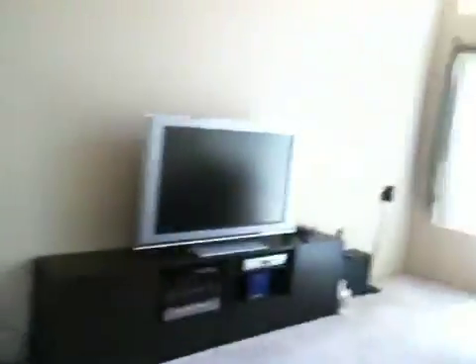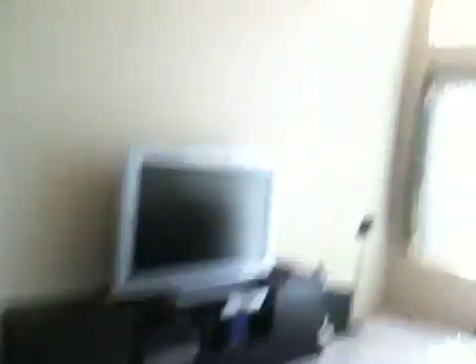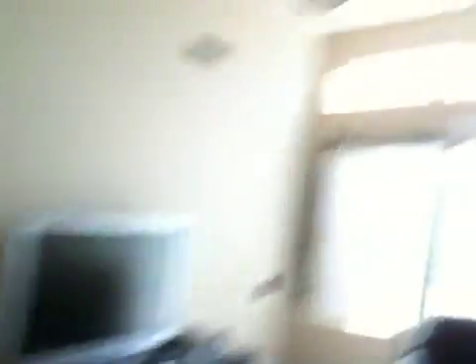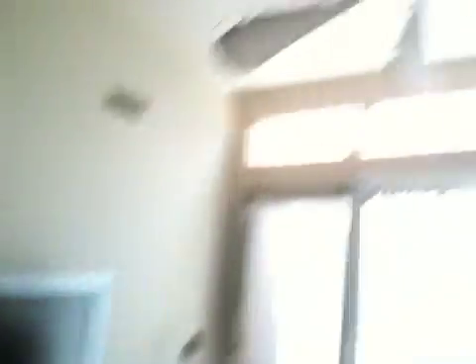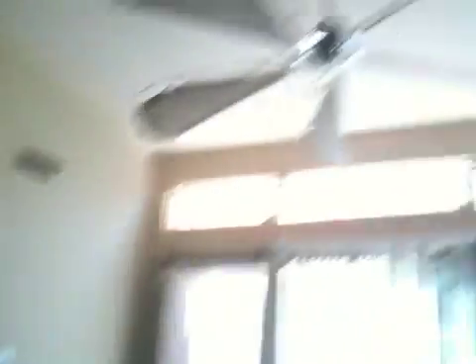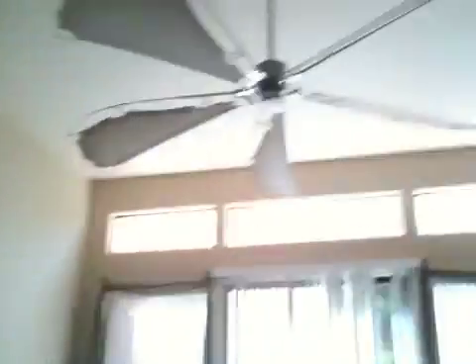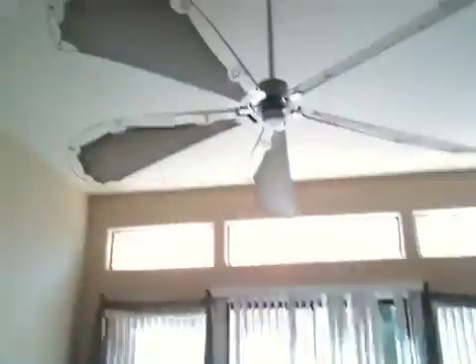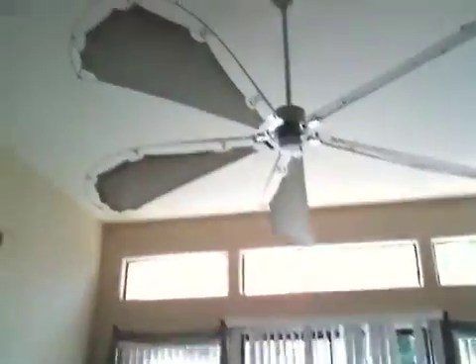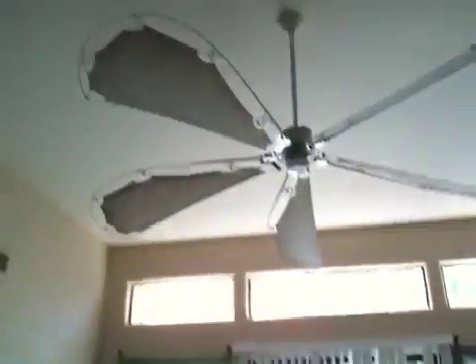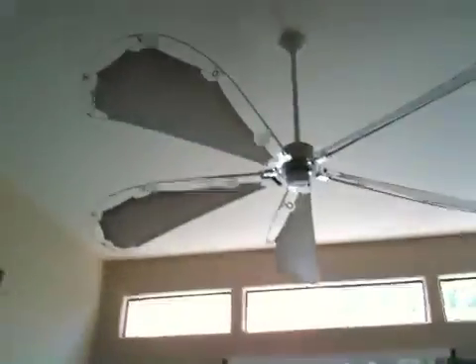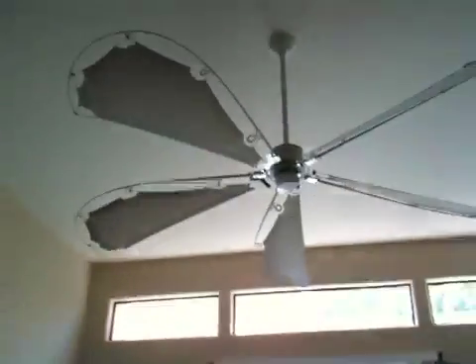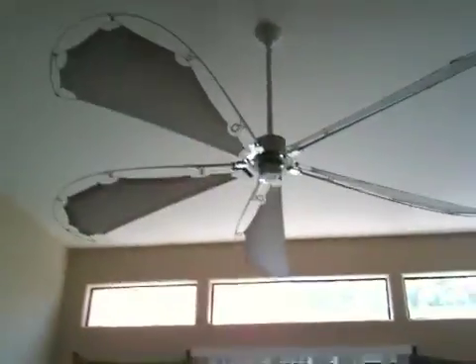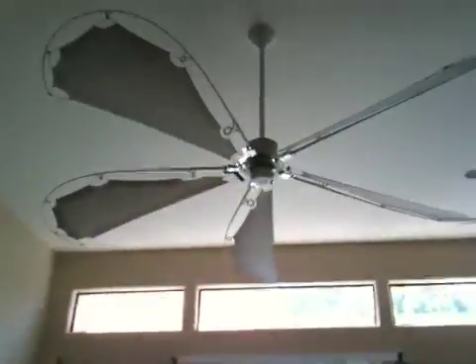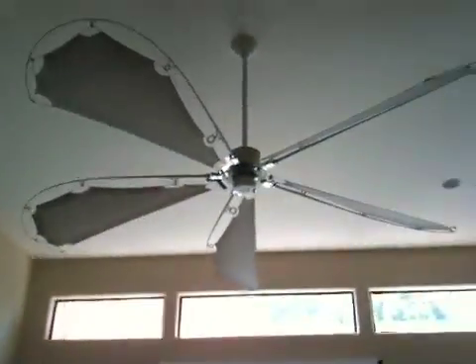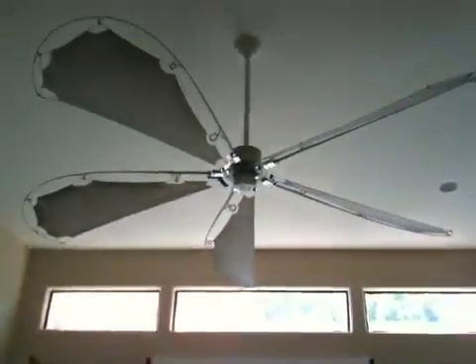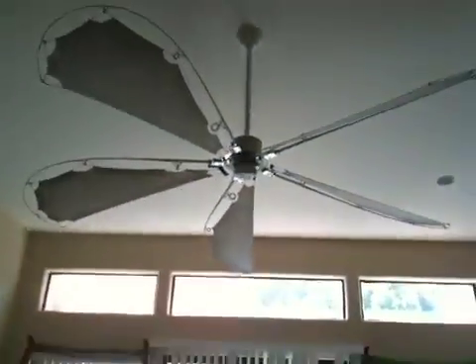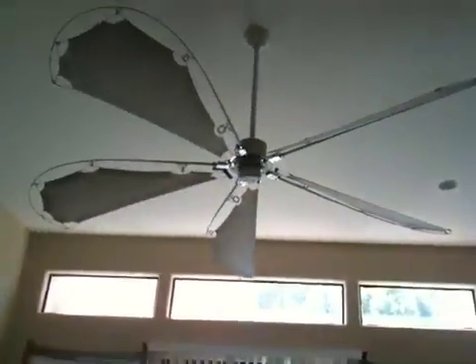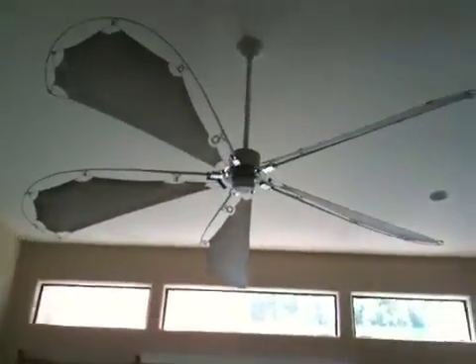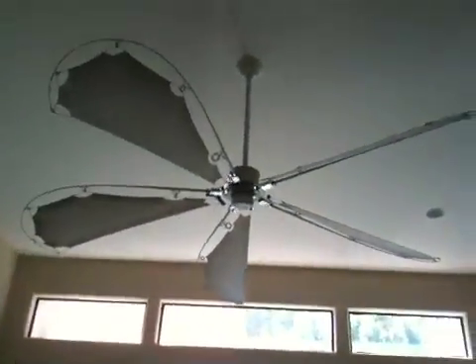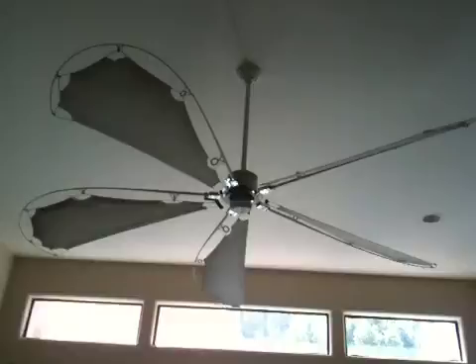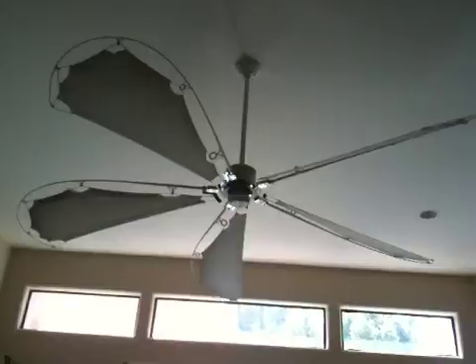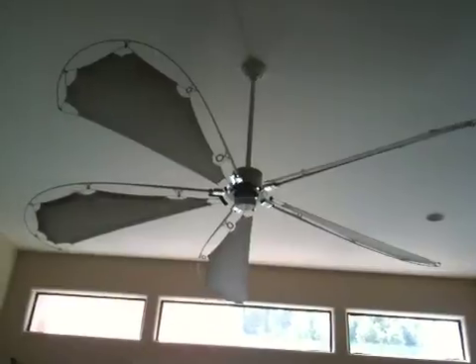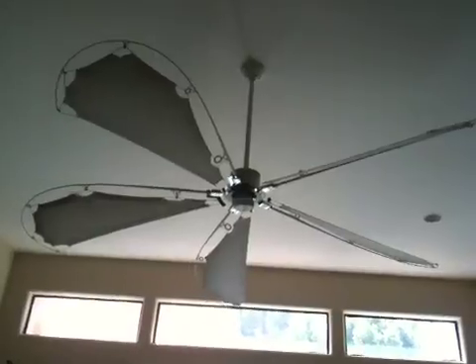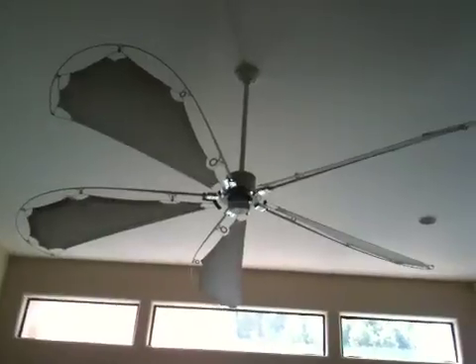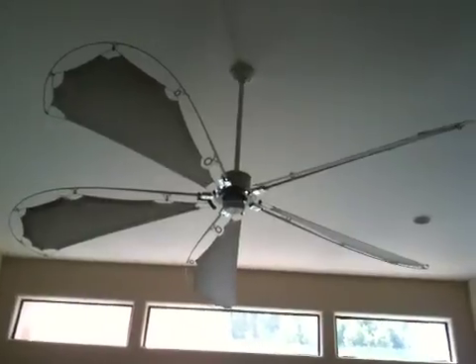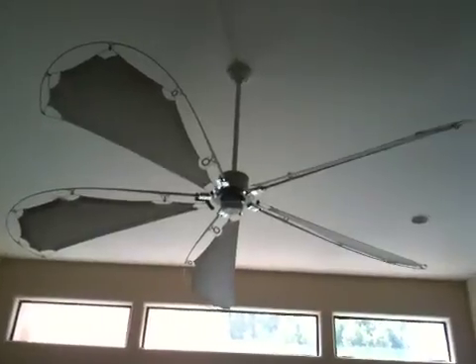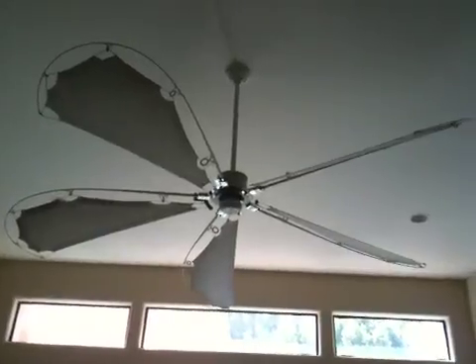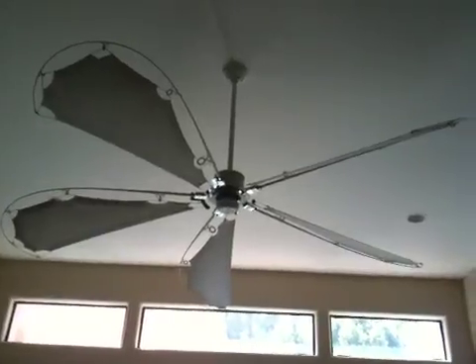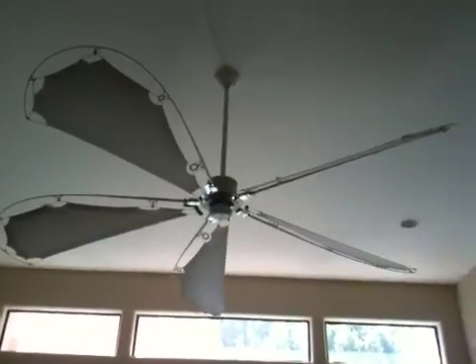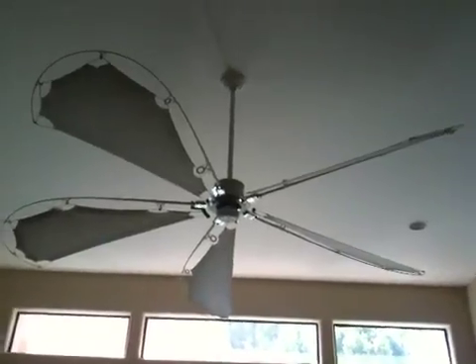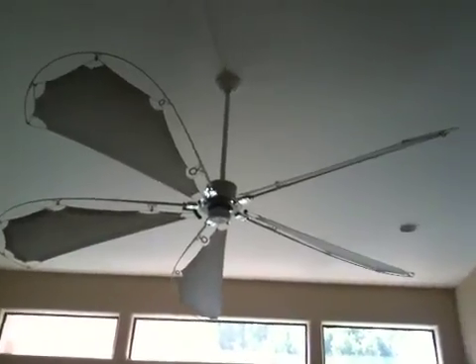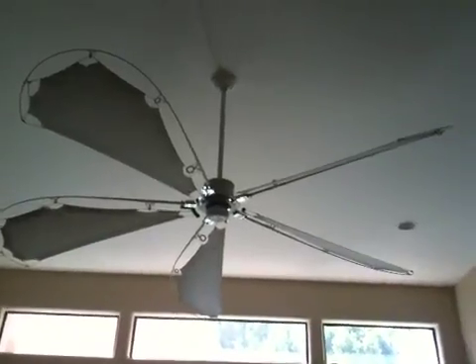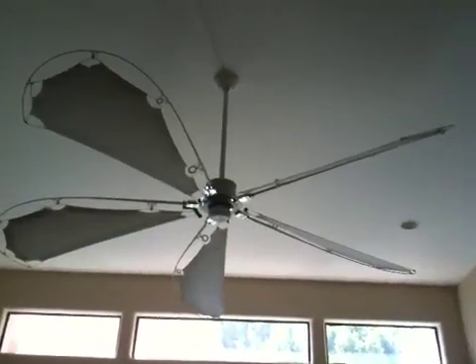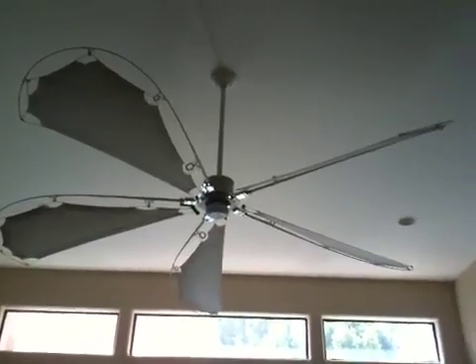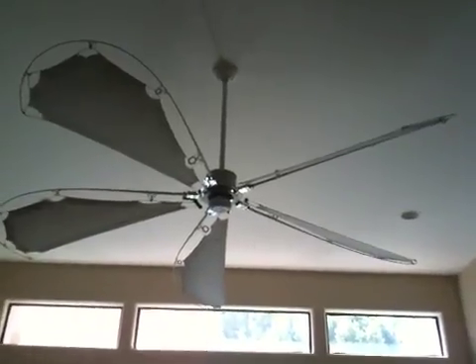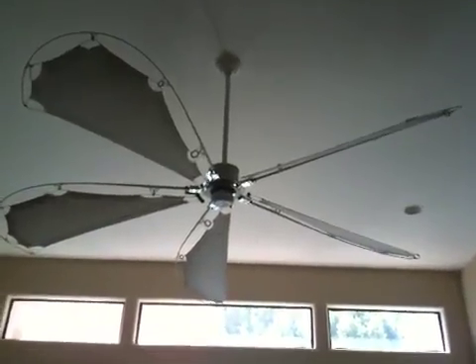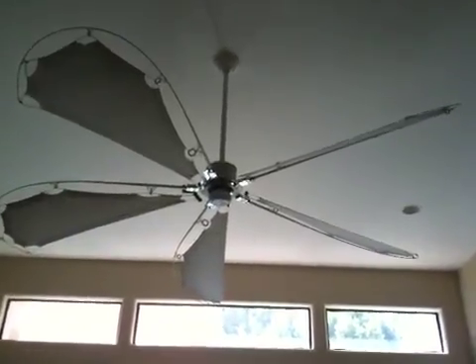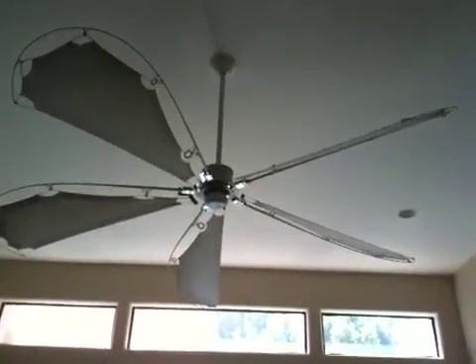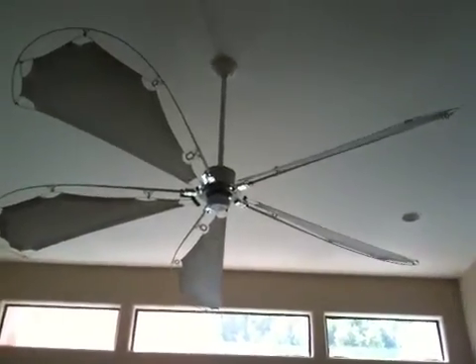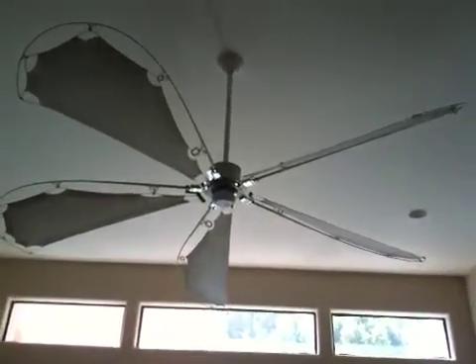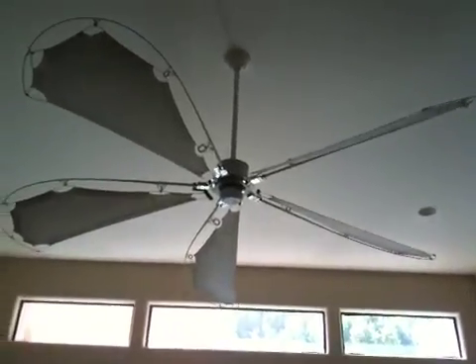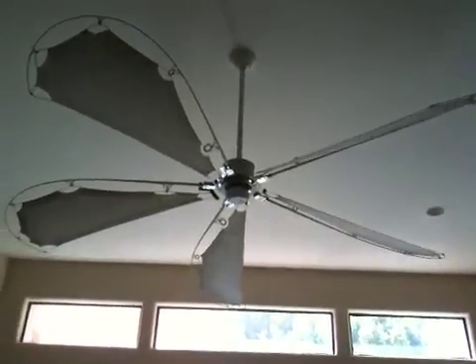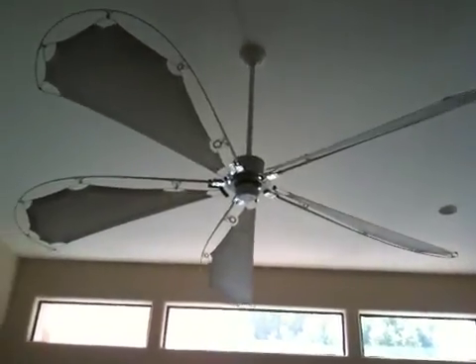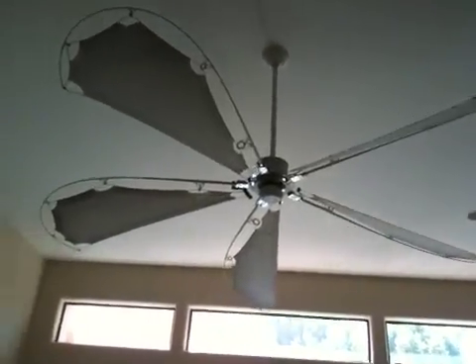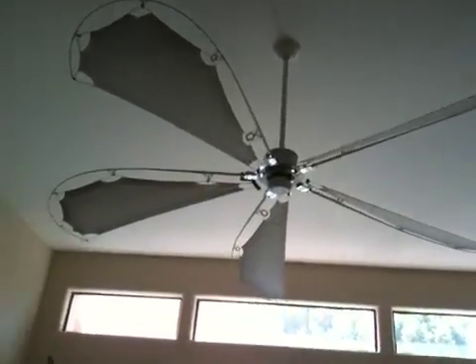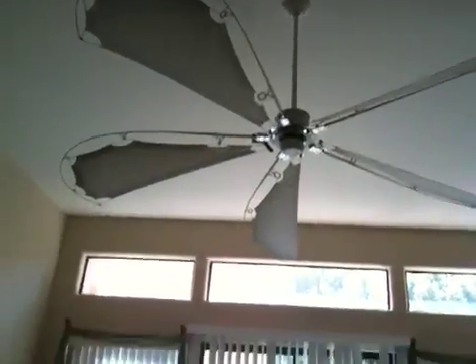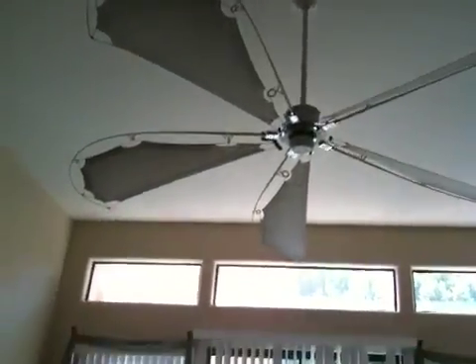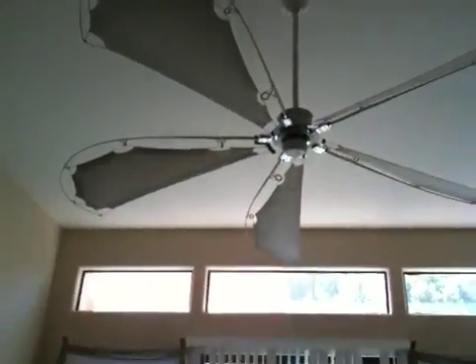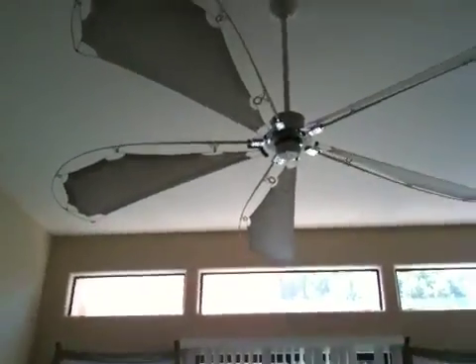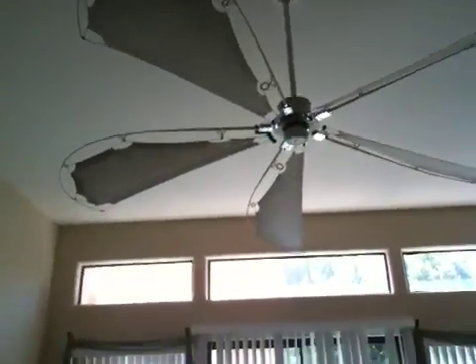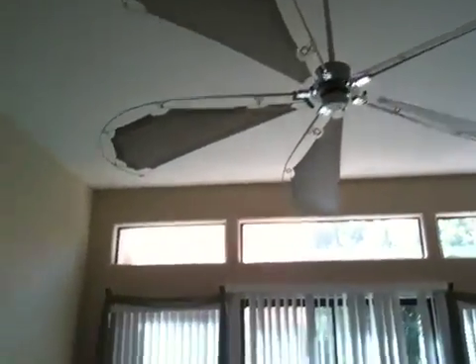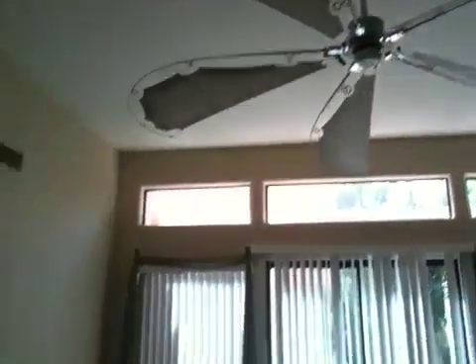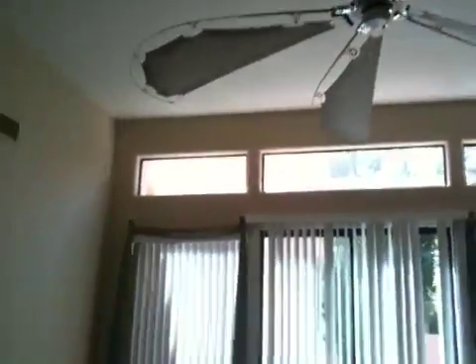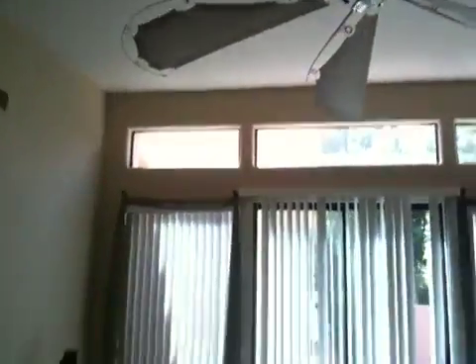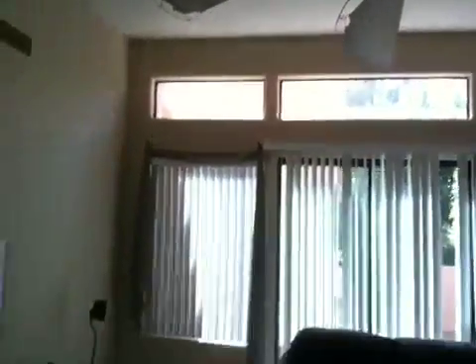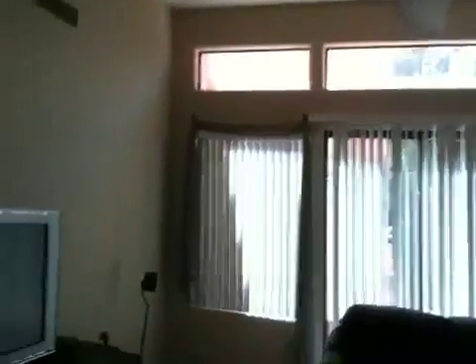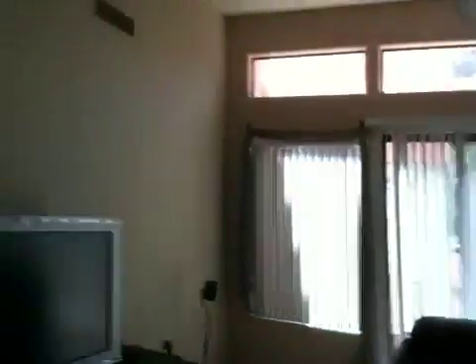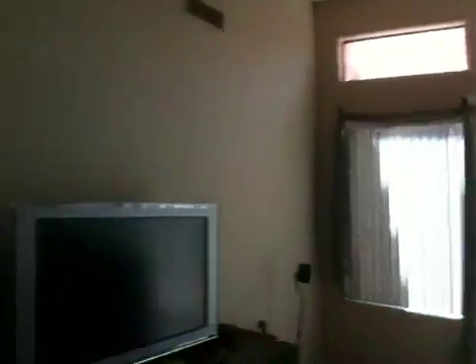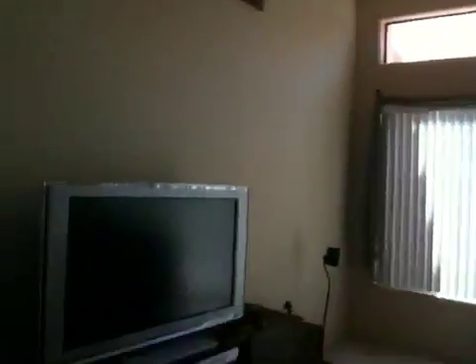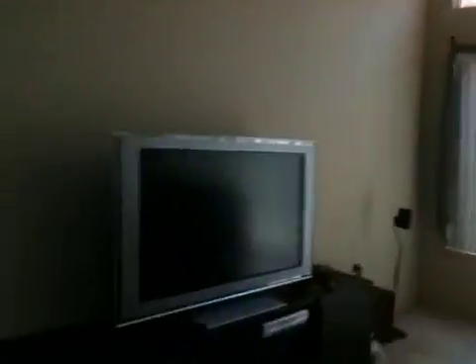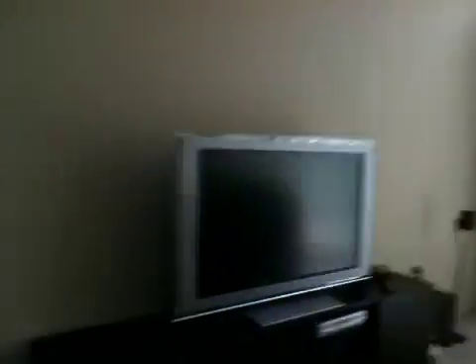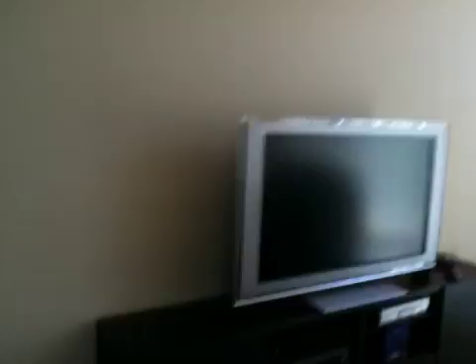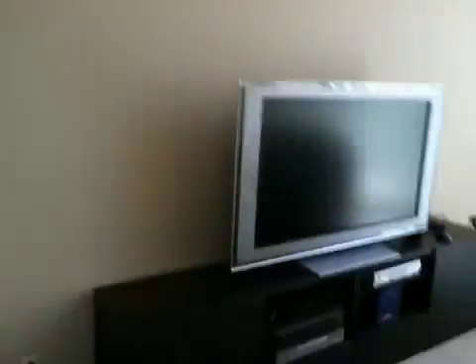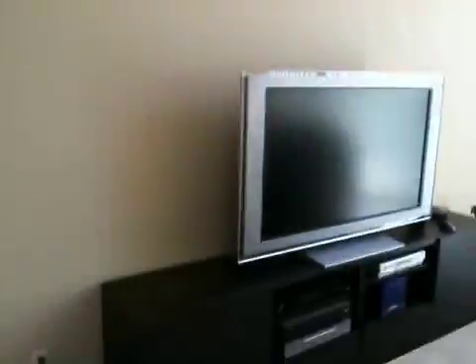And this really cool fan that's made out of like fishing poles and bicycle gears. It's pretty neat.